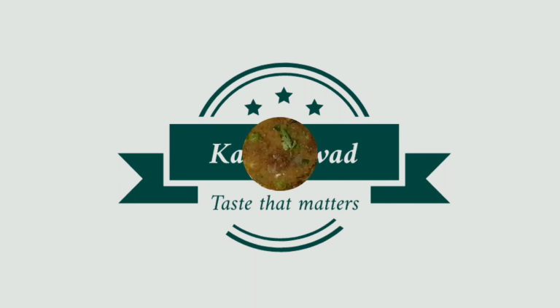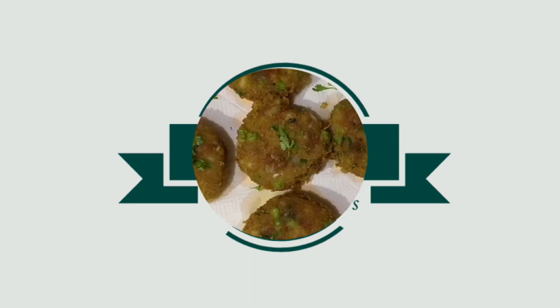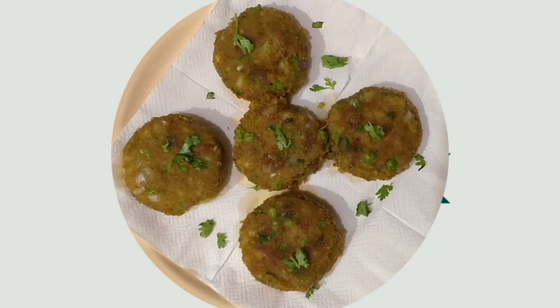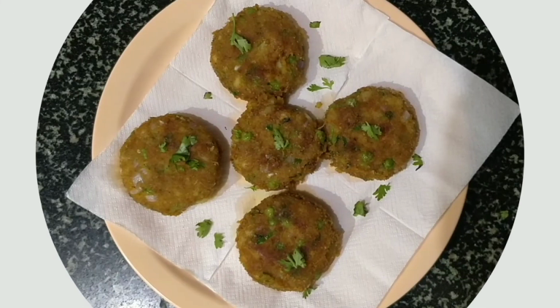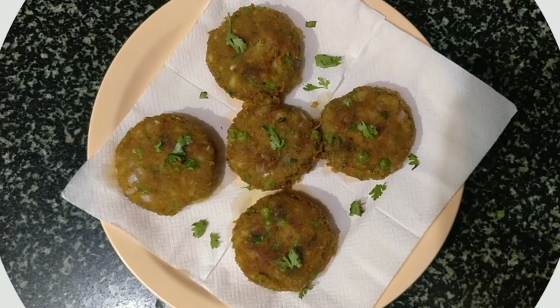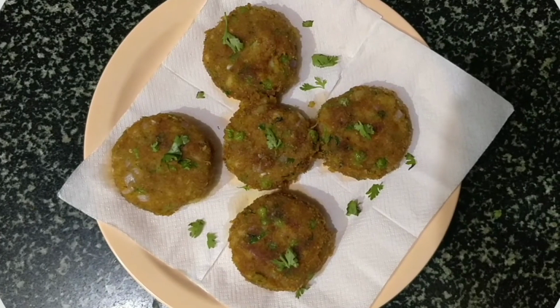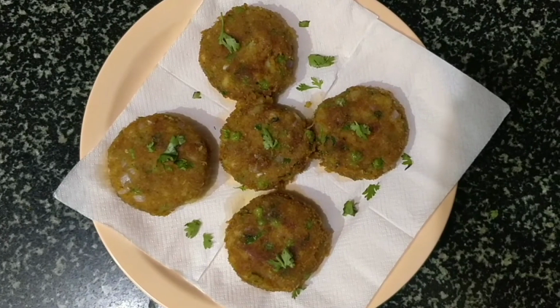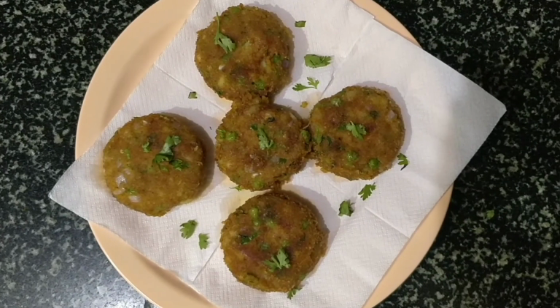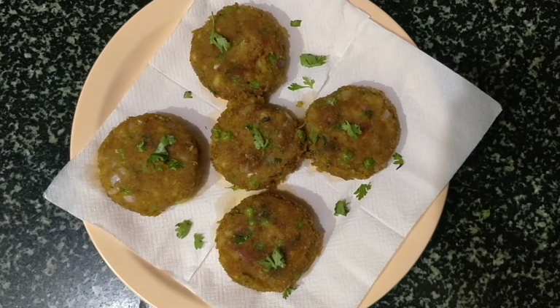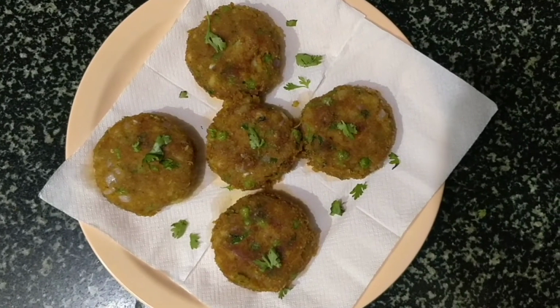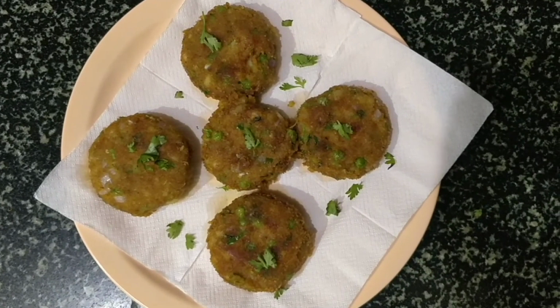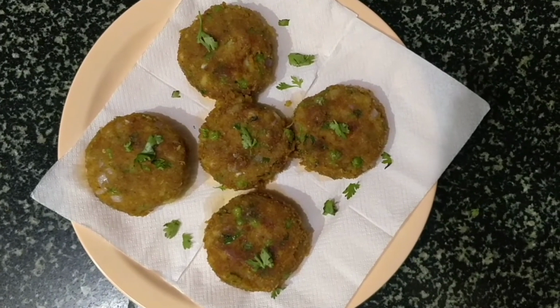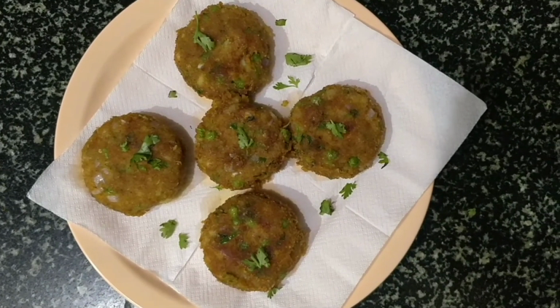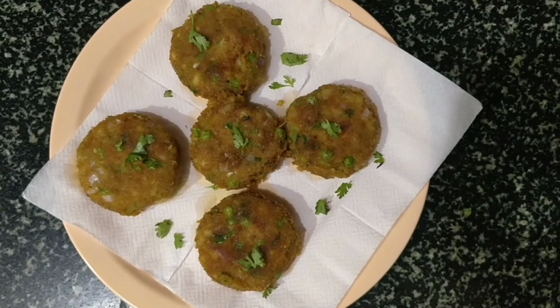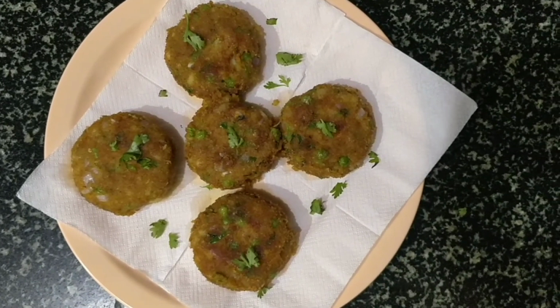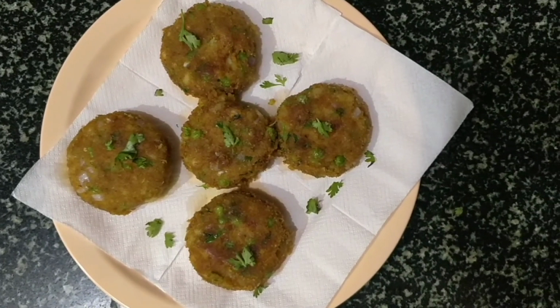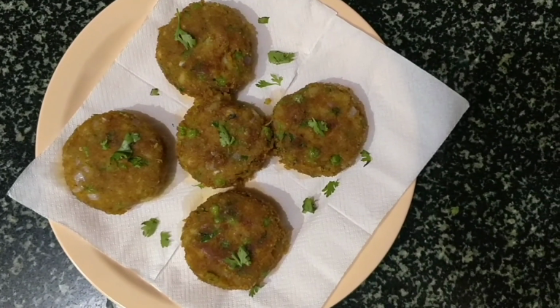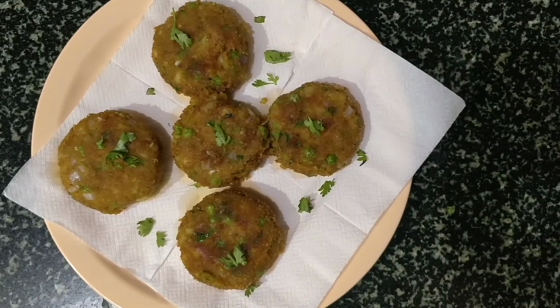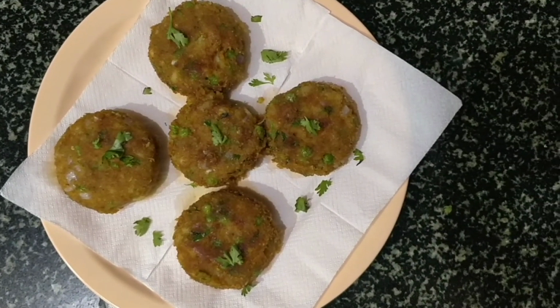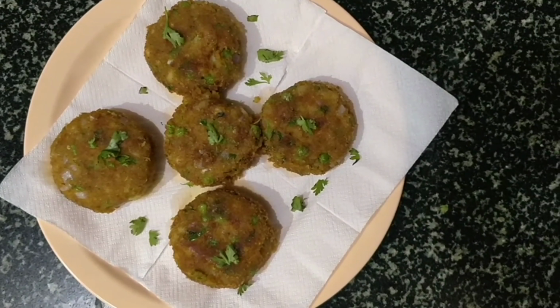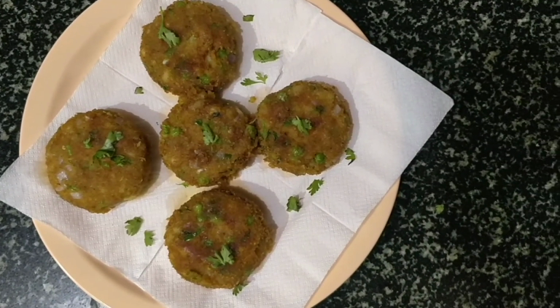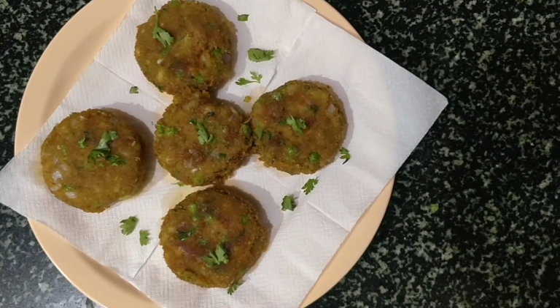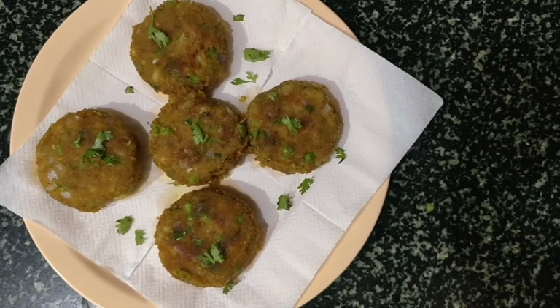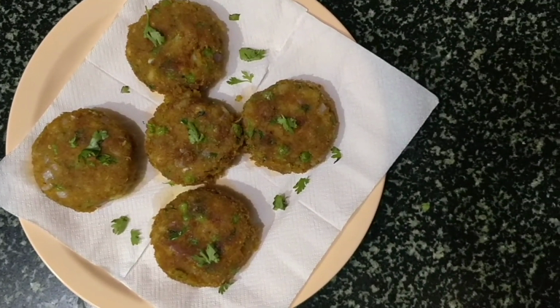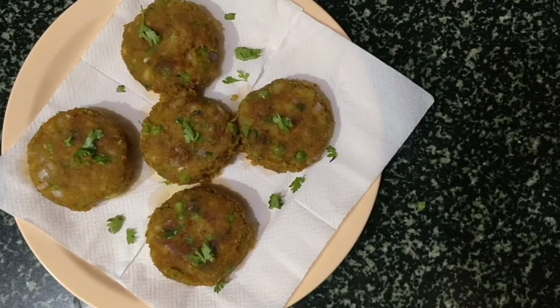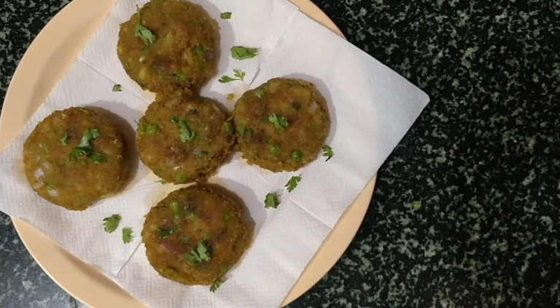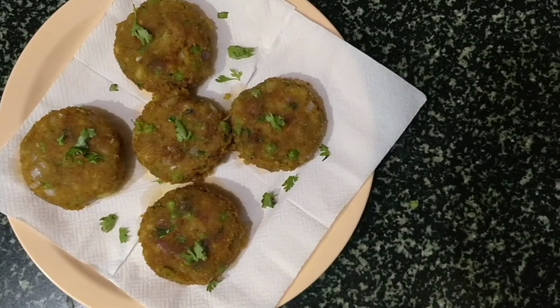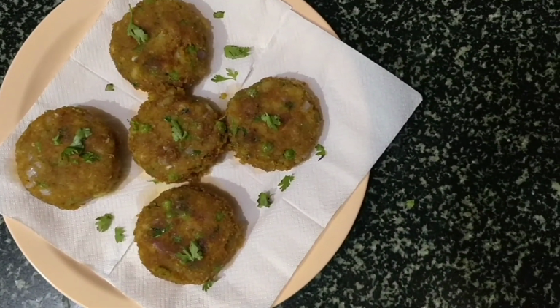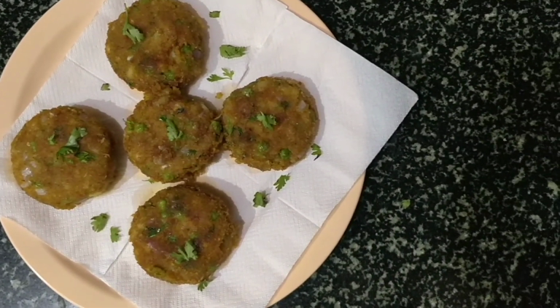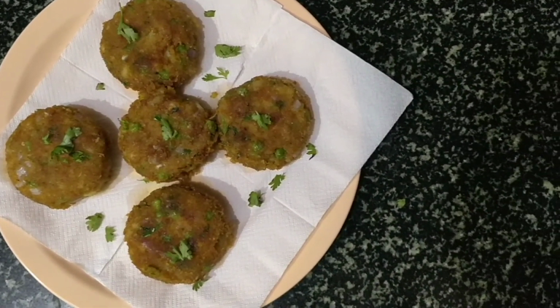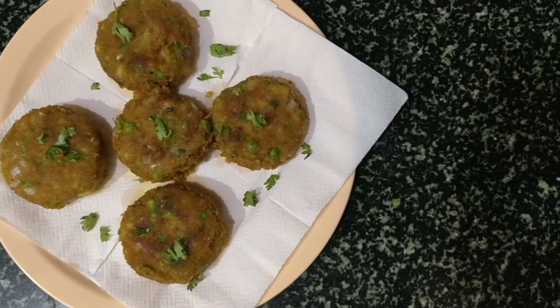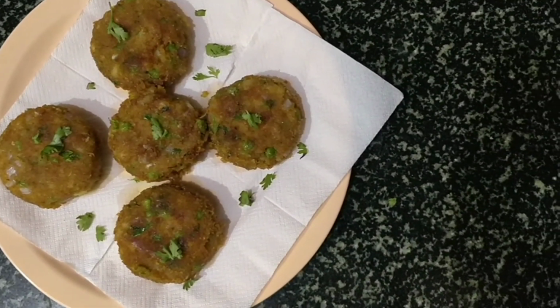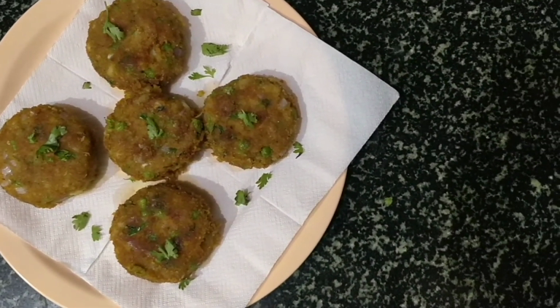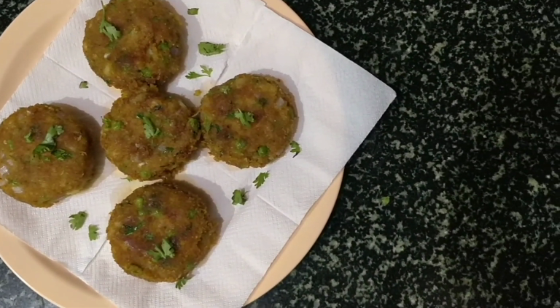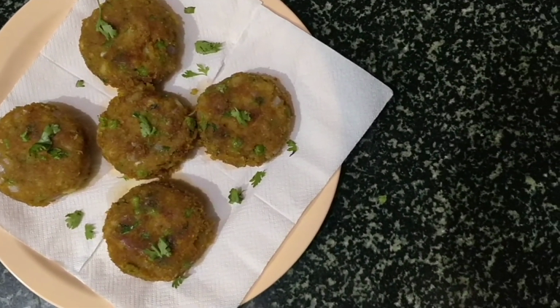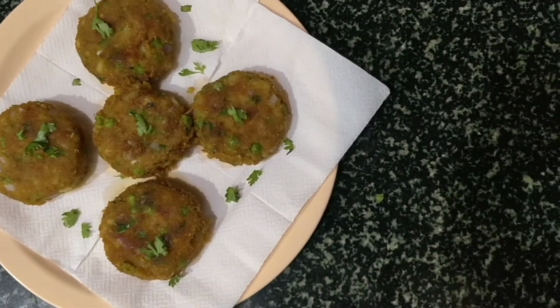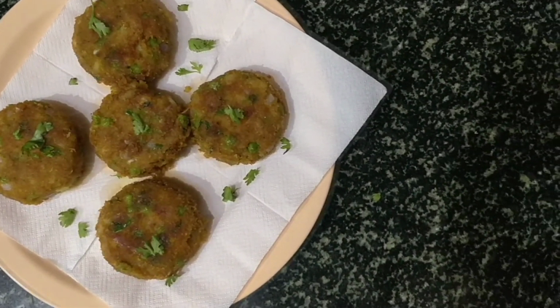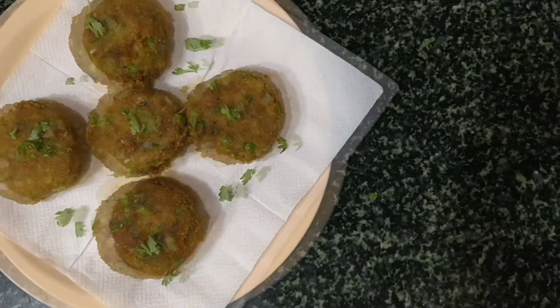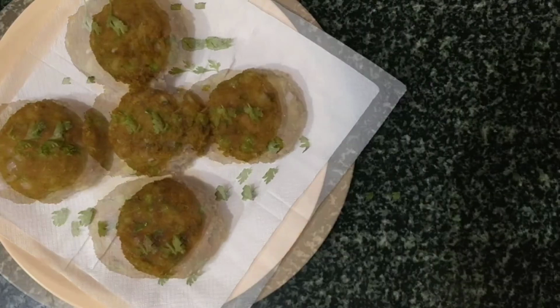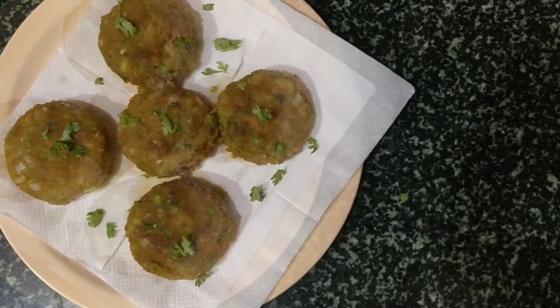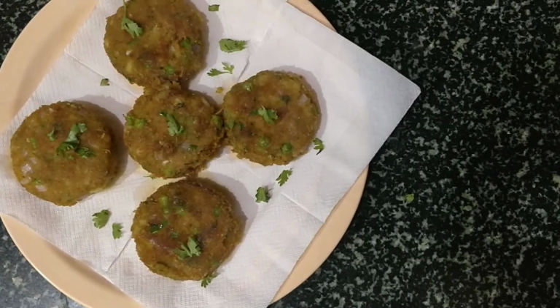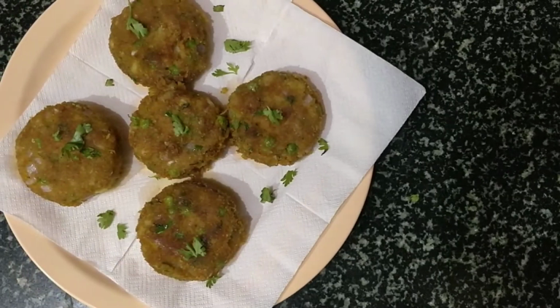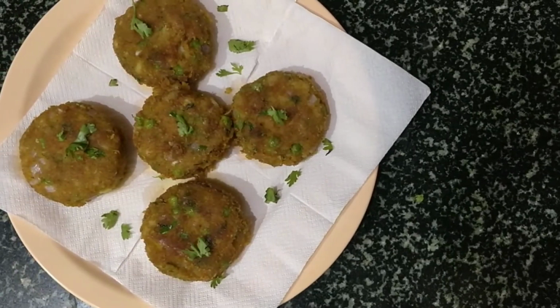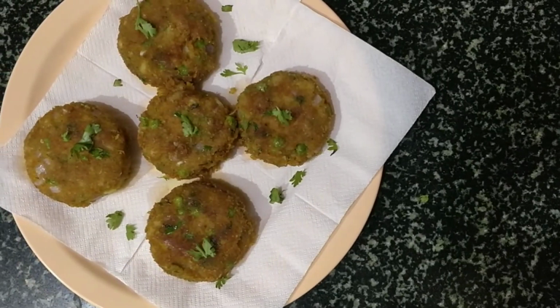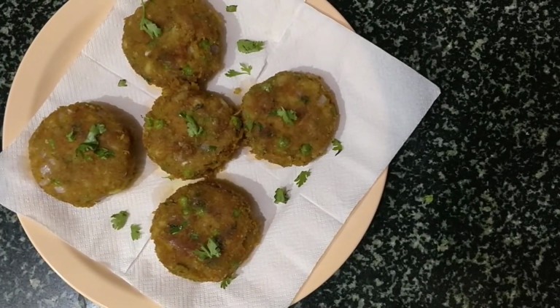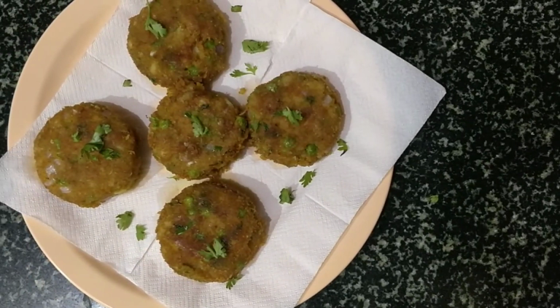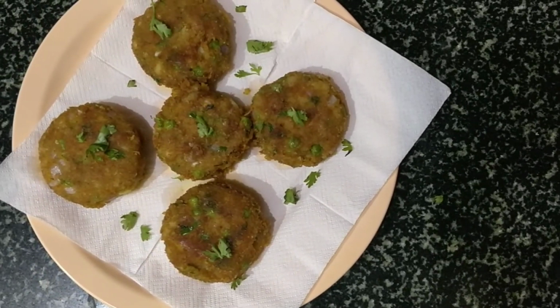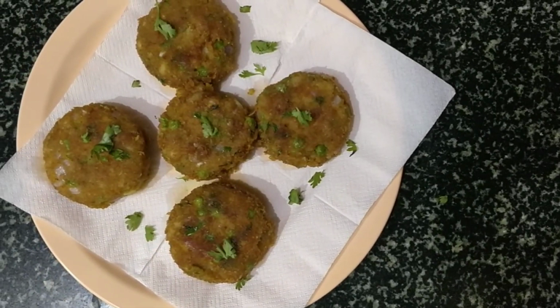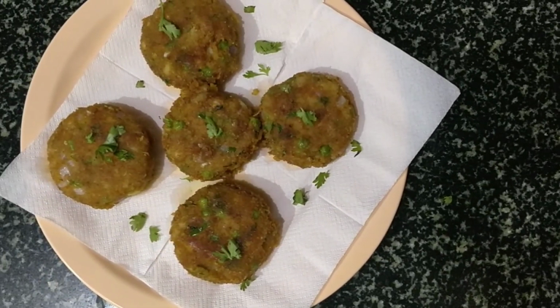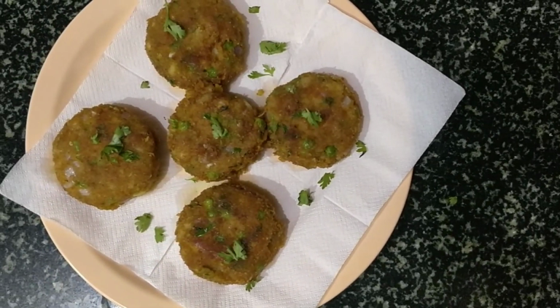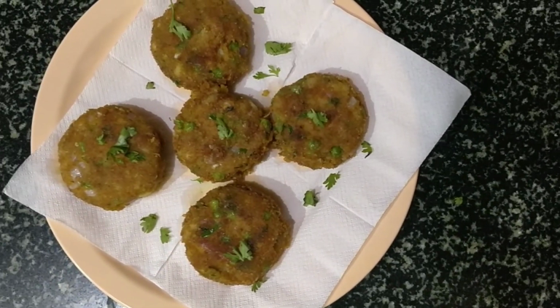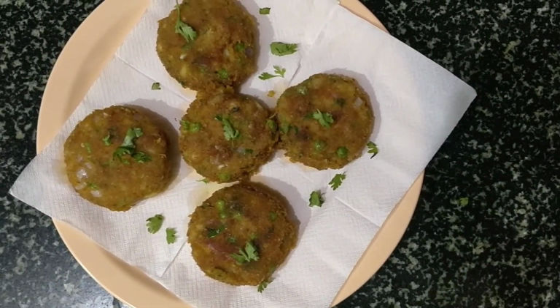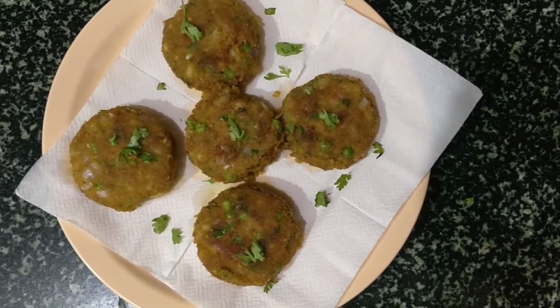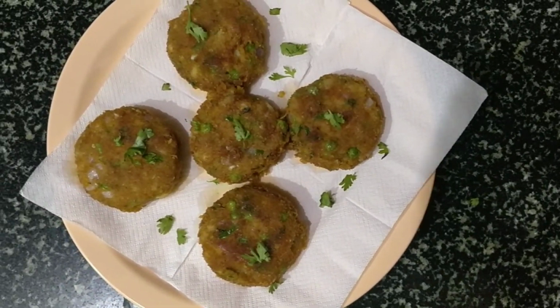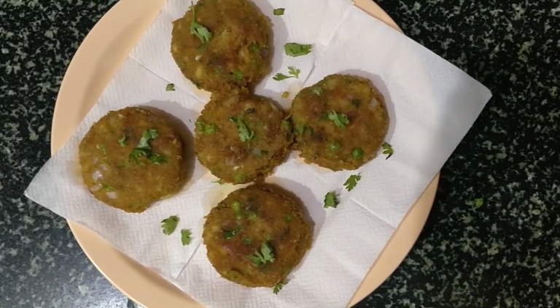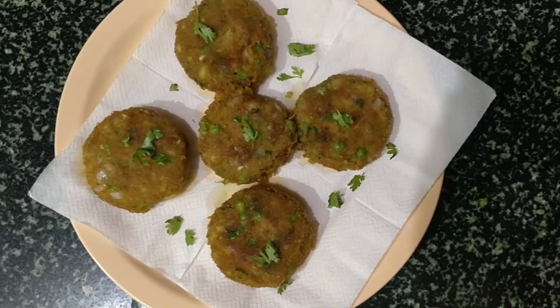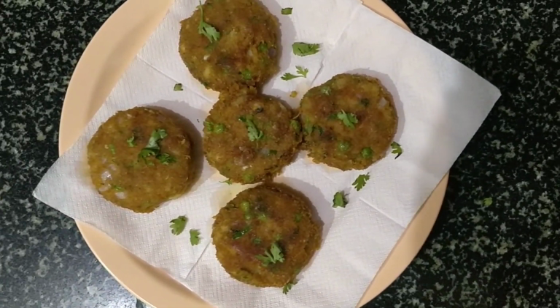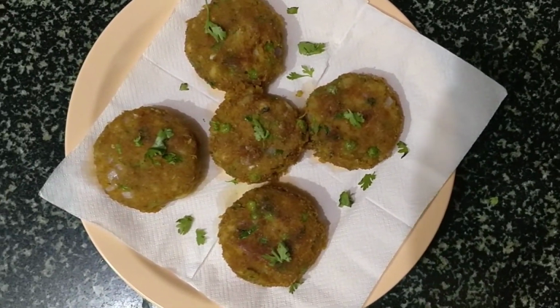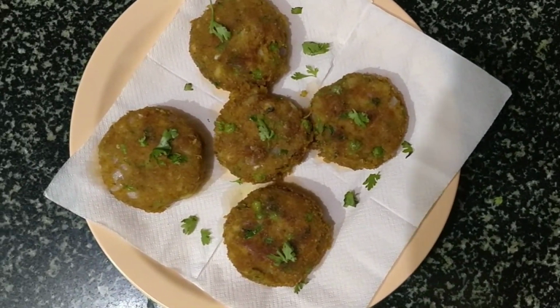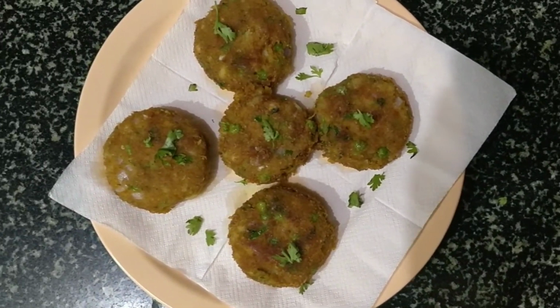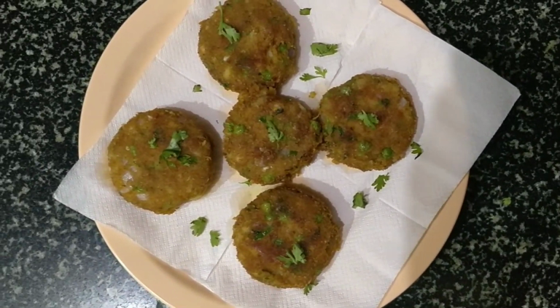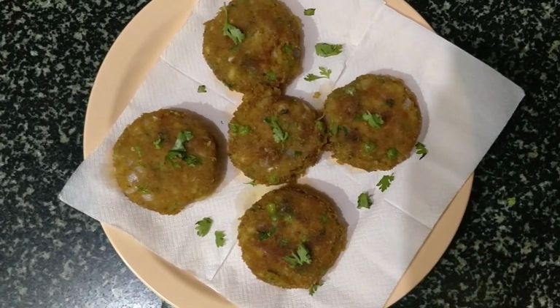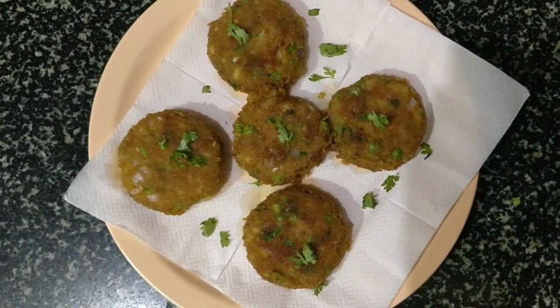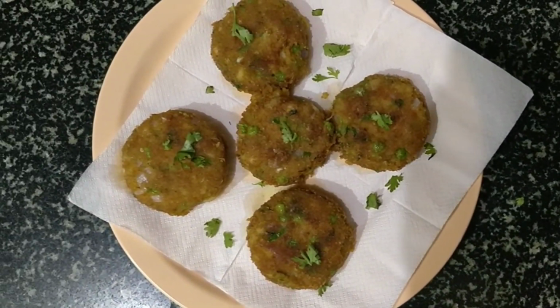Hey guys, welcome to Karayaswar cooking channel. Today I'm gonna show you how to make mixed vegetable cutlets. So let's have a quick walk through the ingredients.